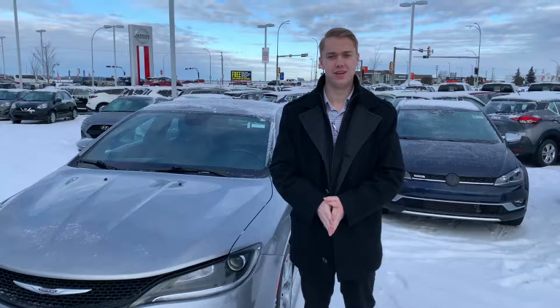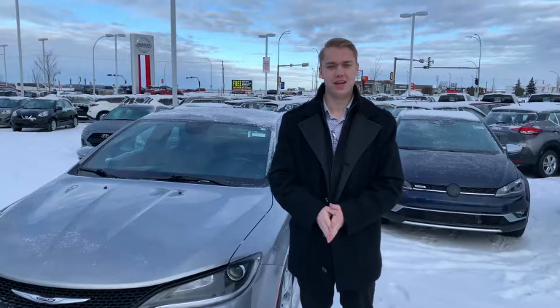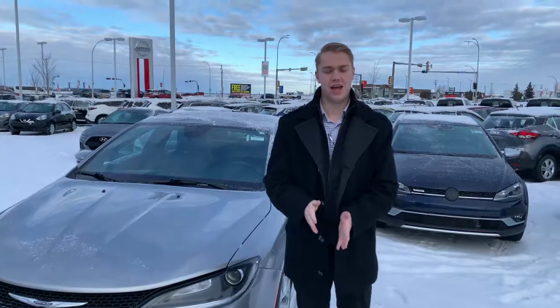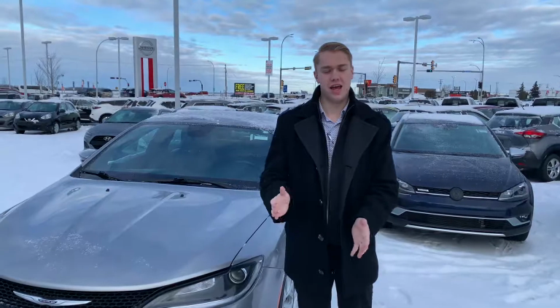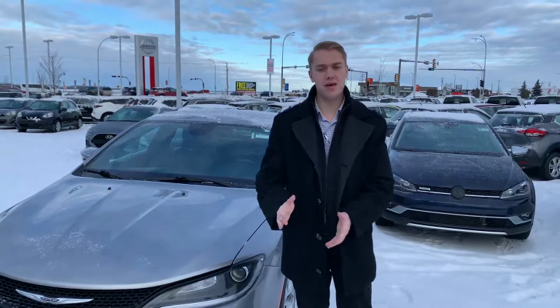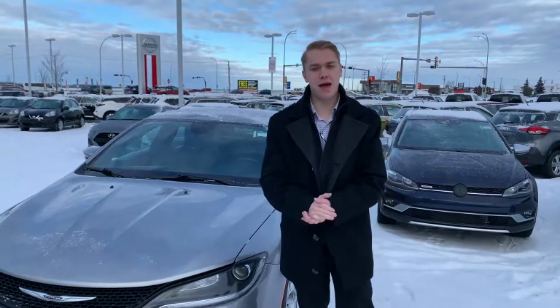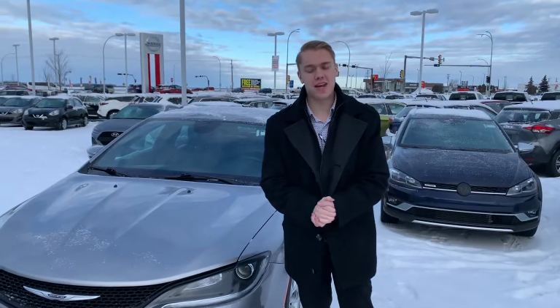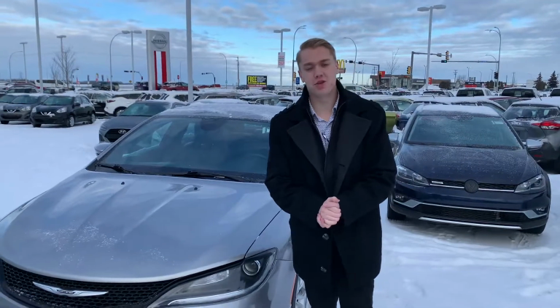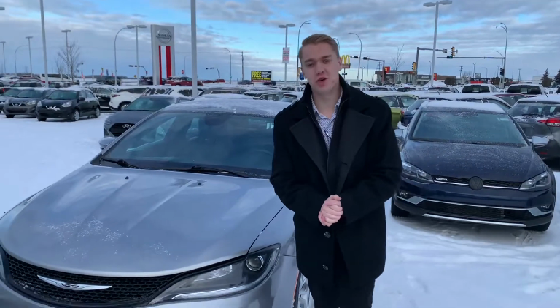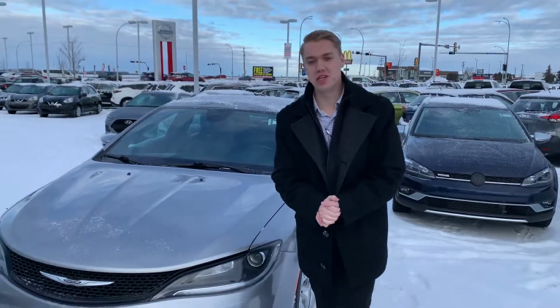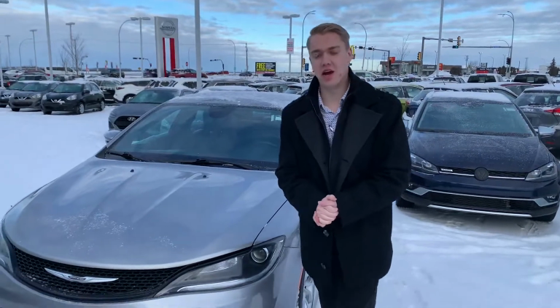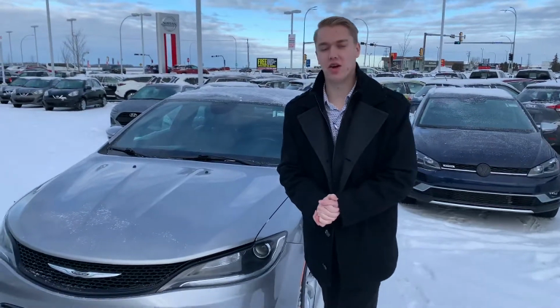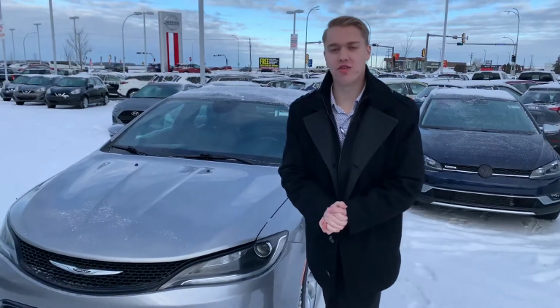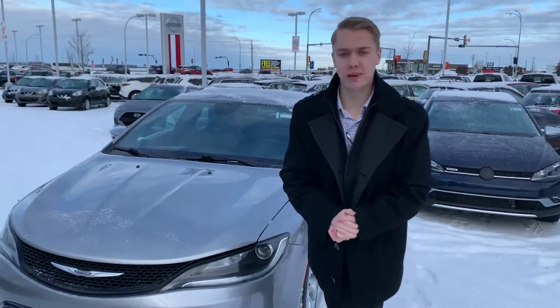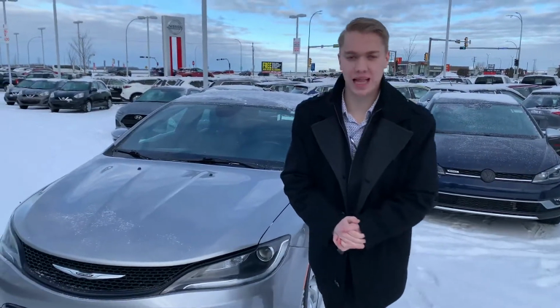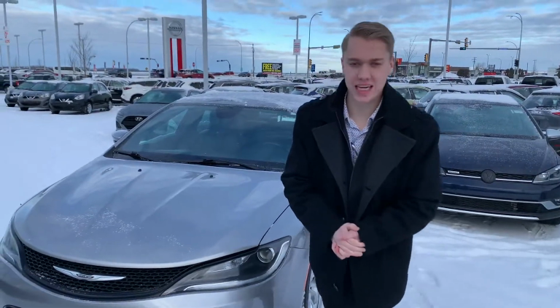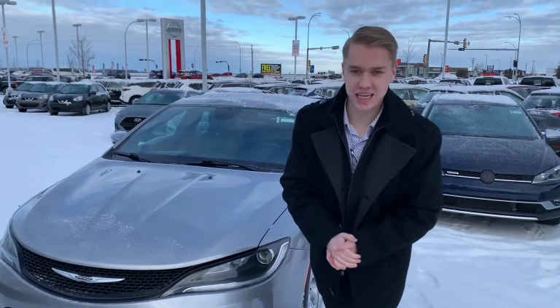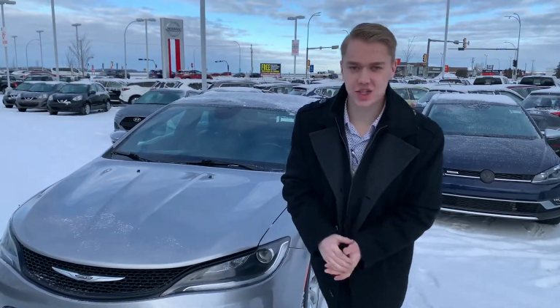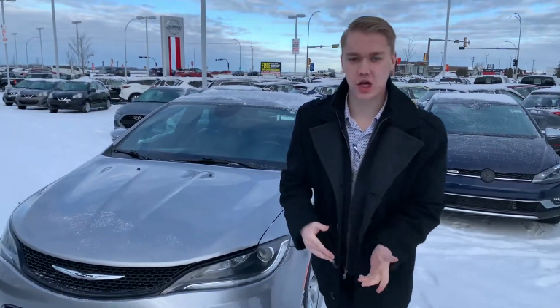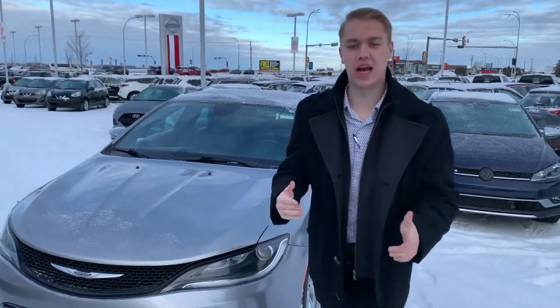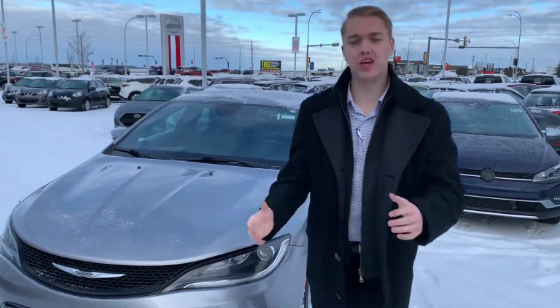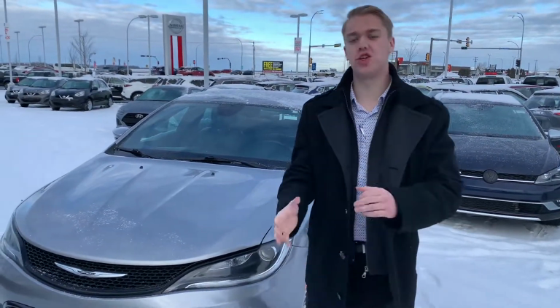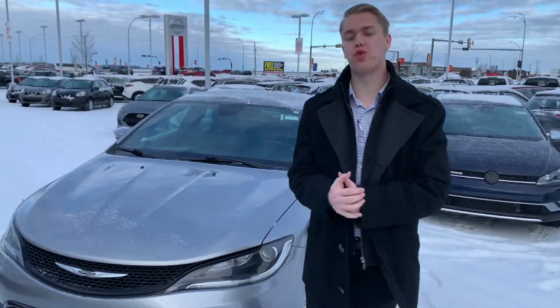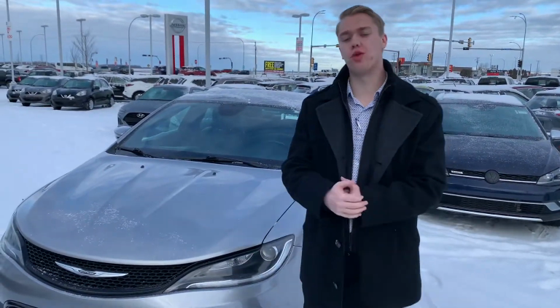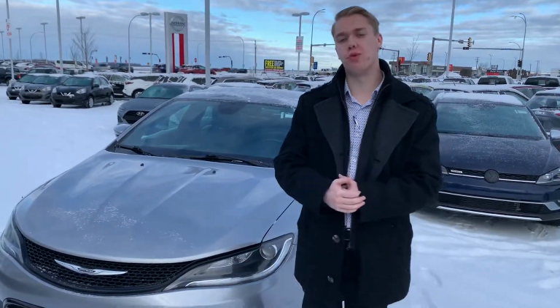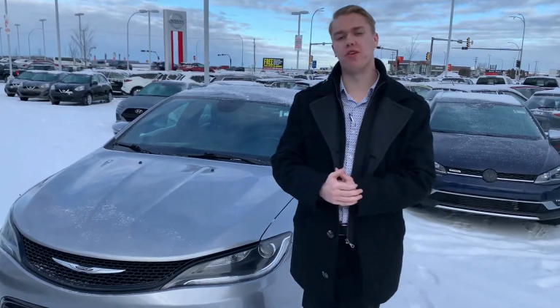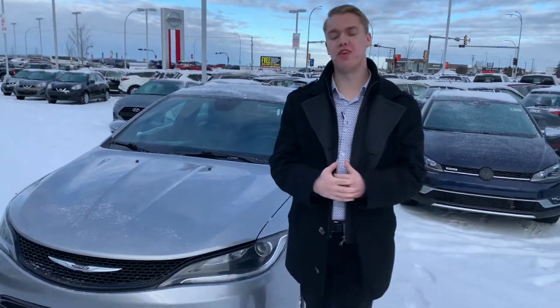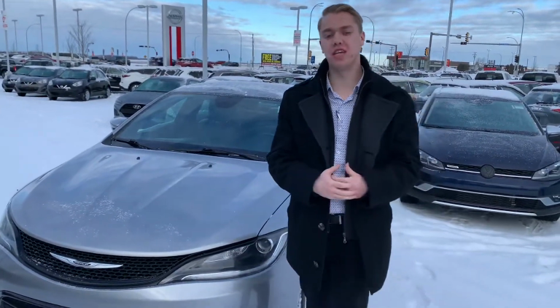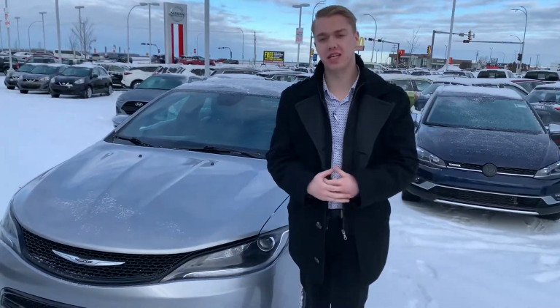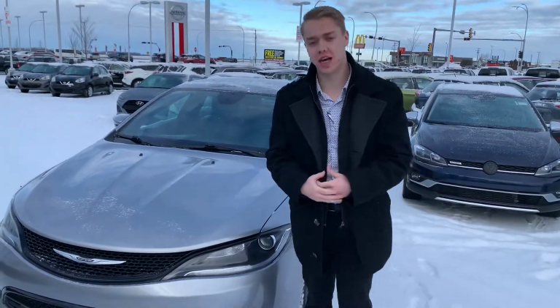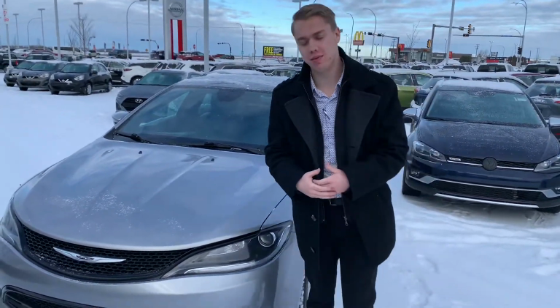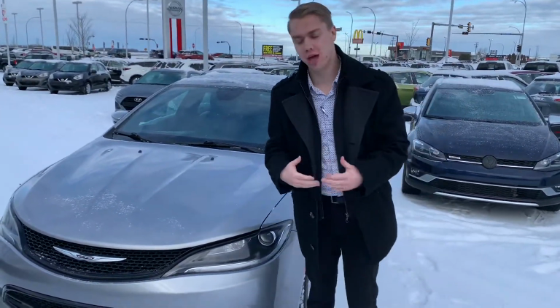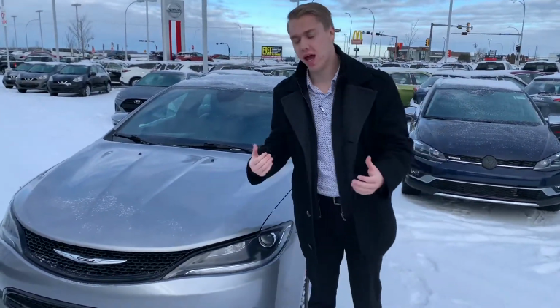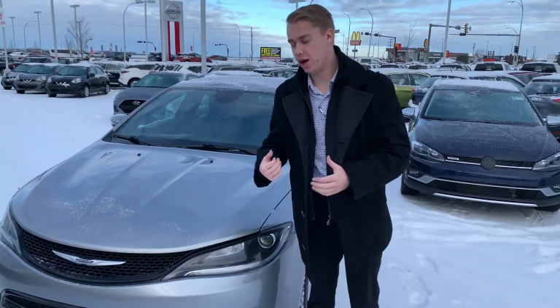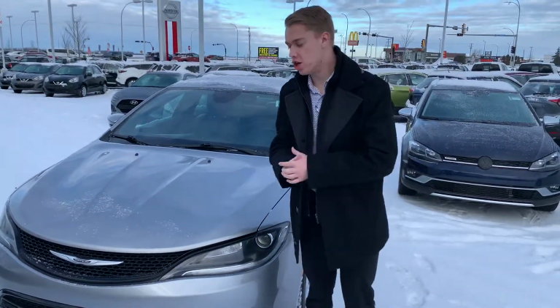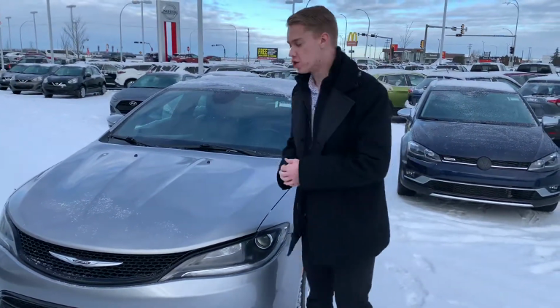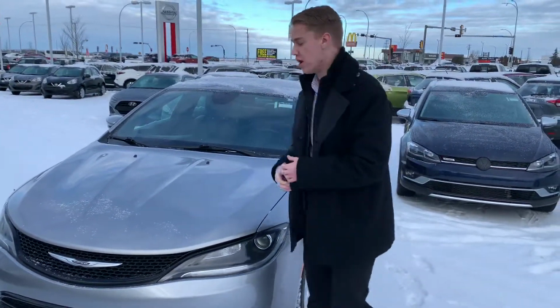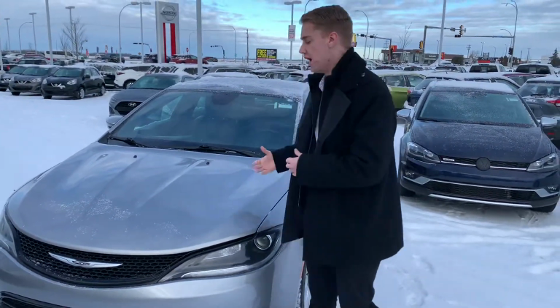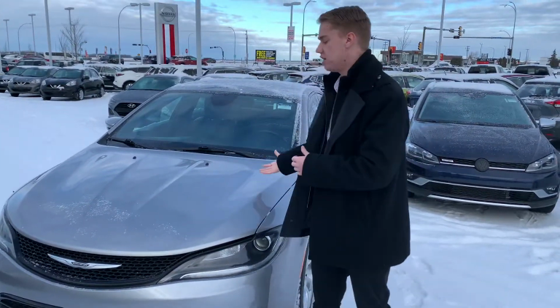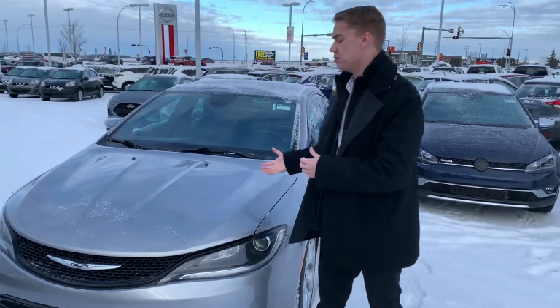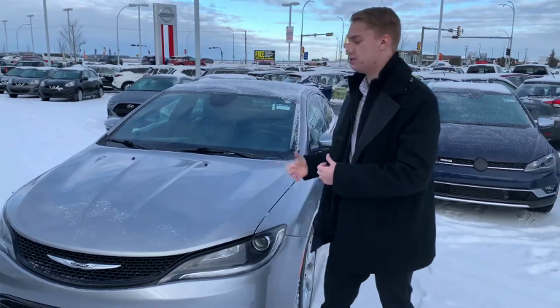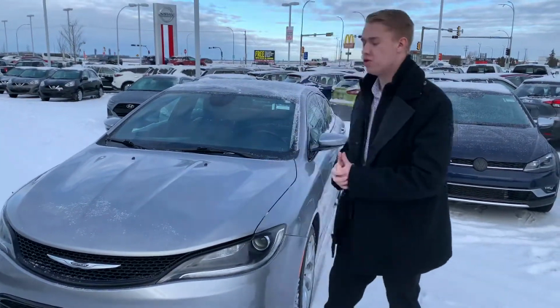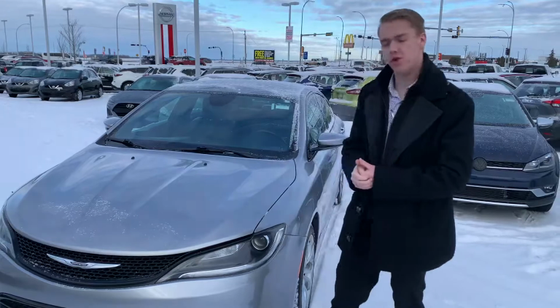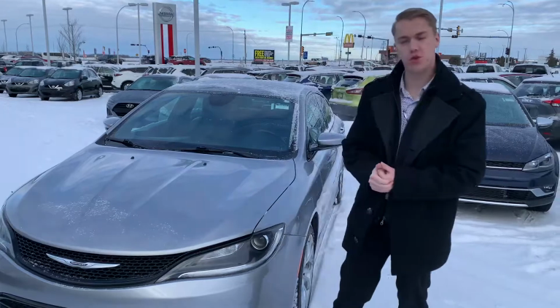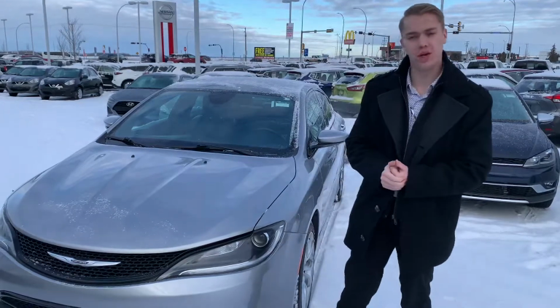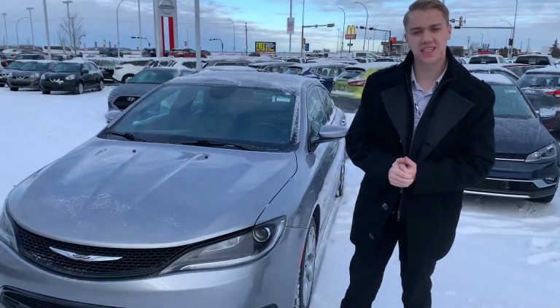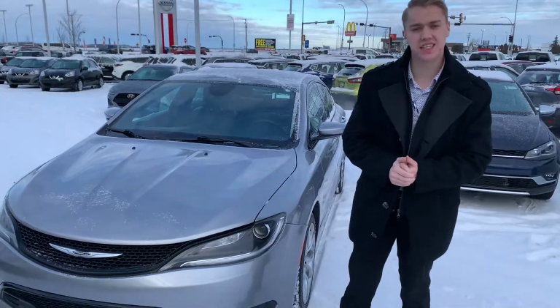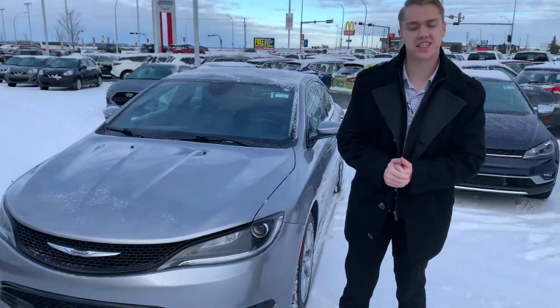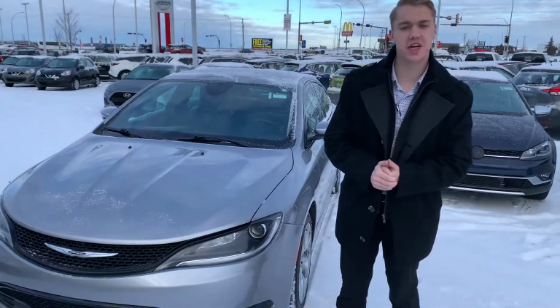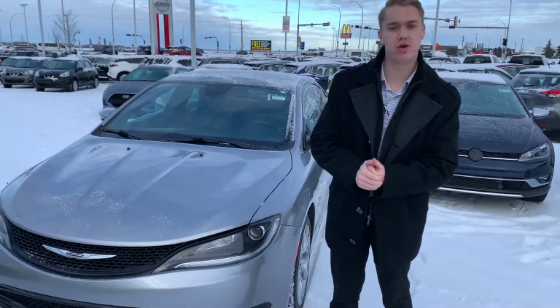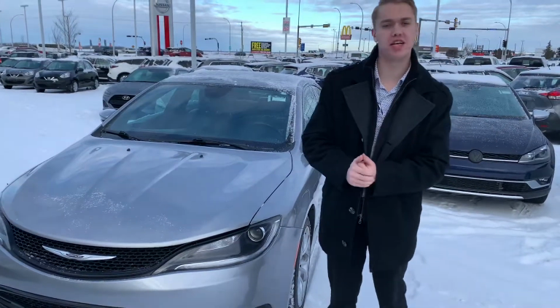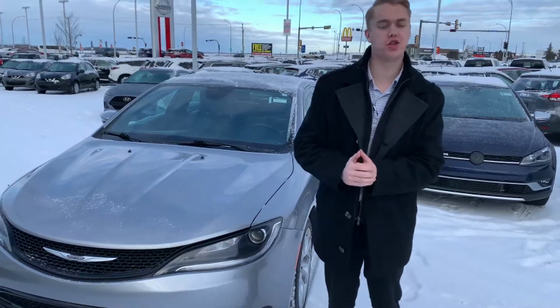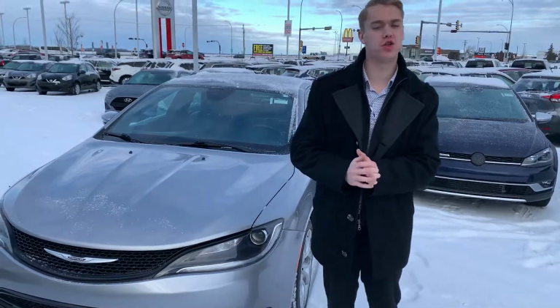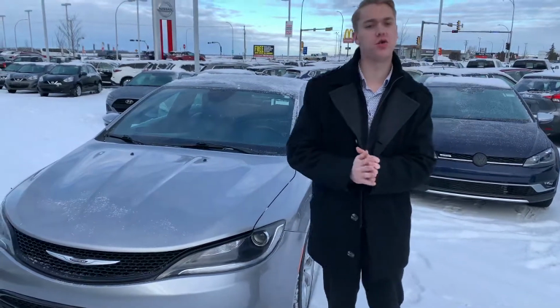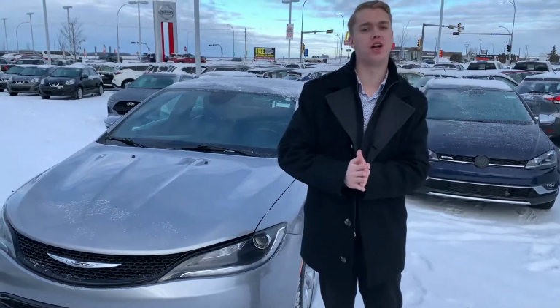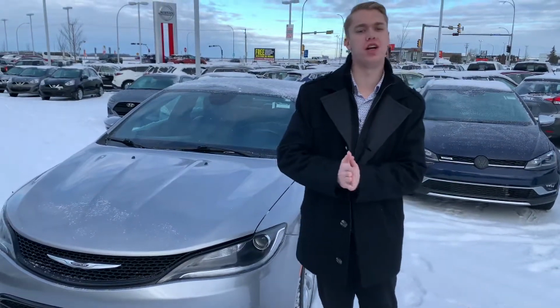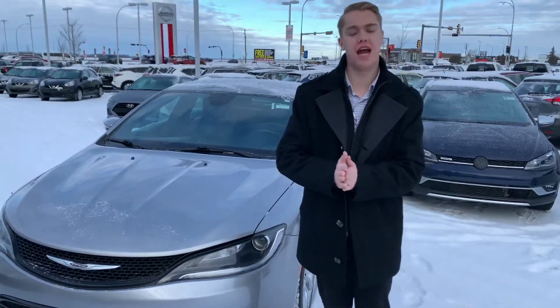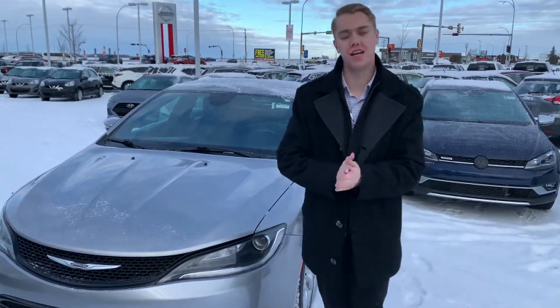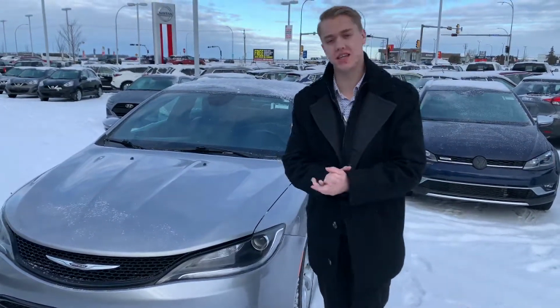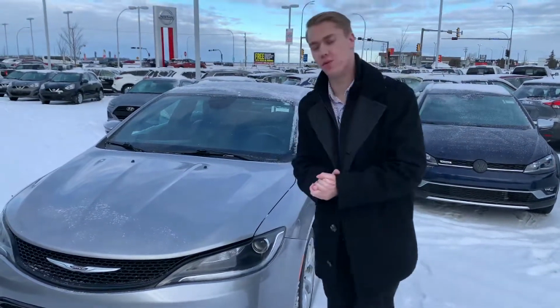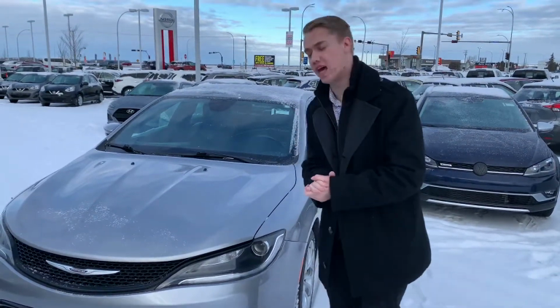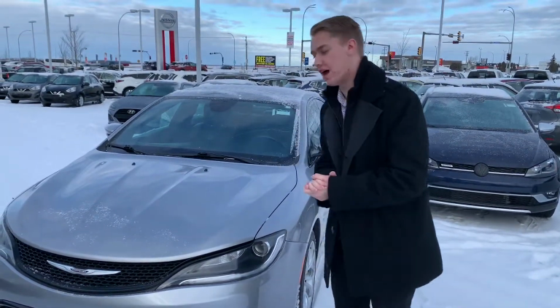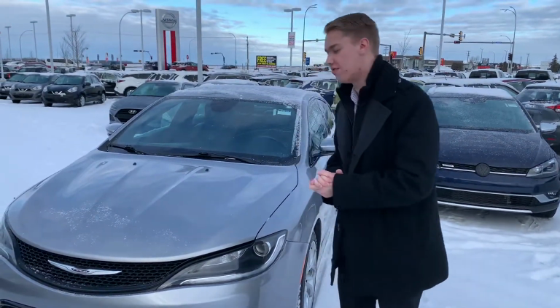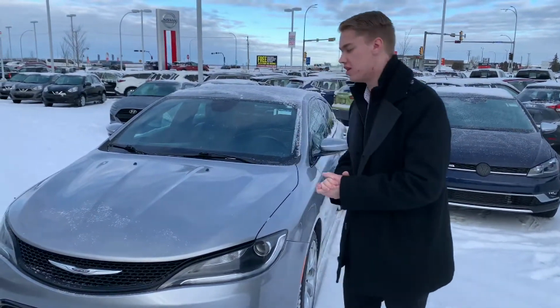Hey Matt, it's Quinton down here from LA Nissan. I just want to put a face to a name and also highlight the beautiful 2016 Chrysler 200S that we have here.